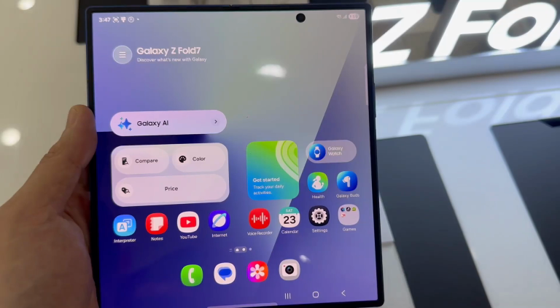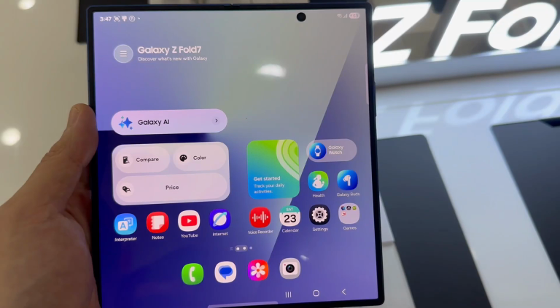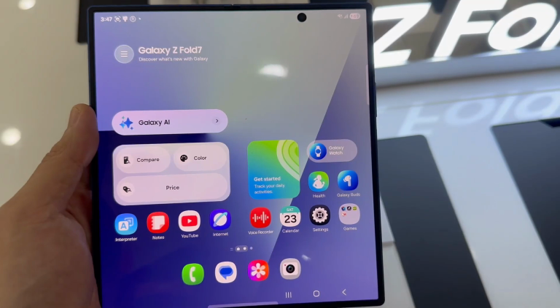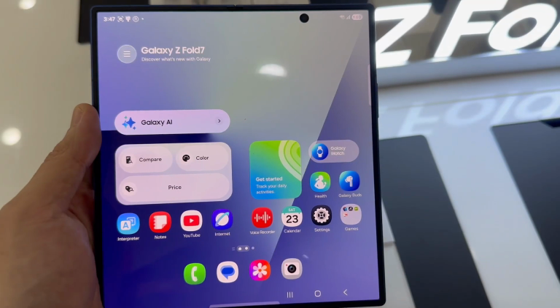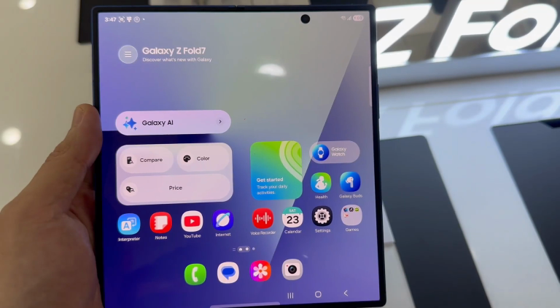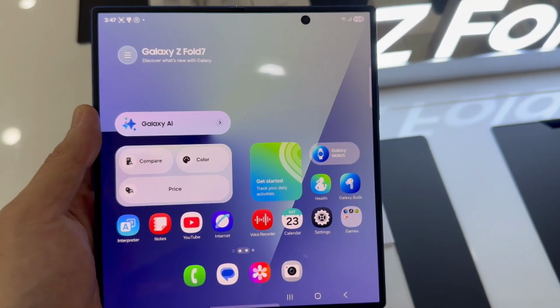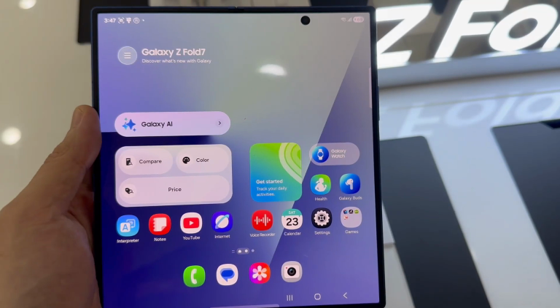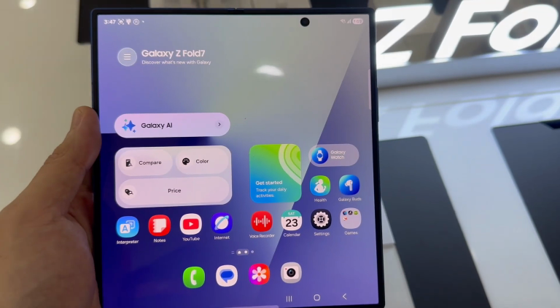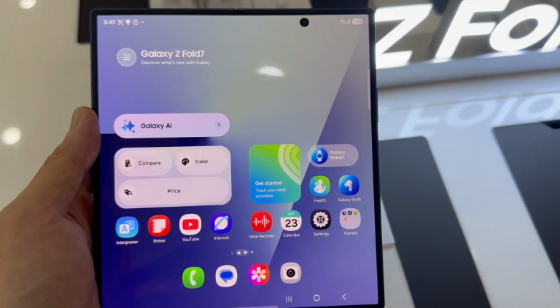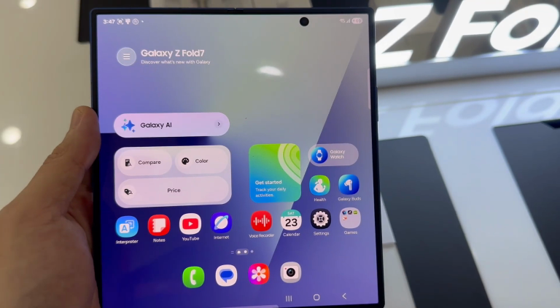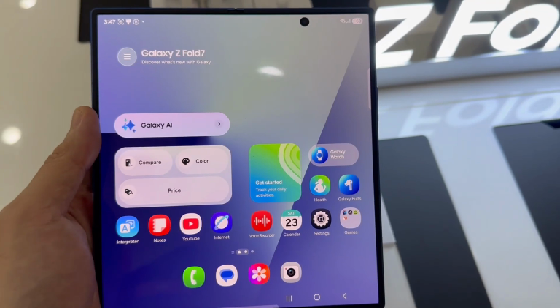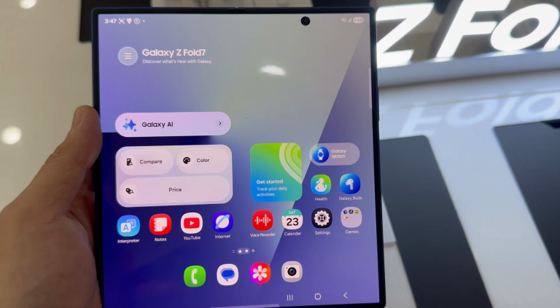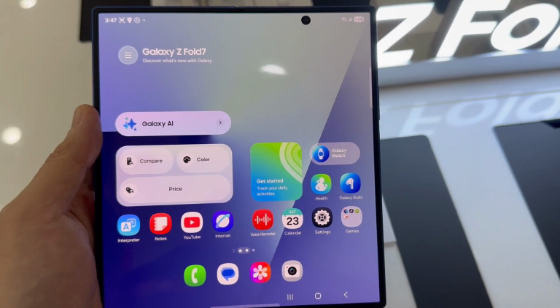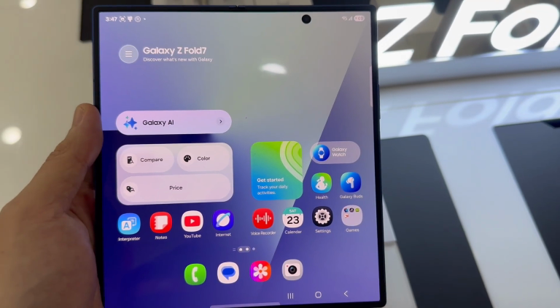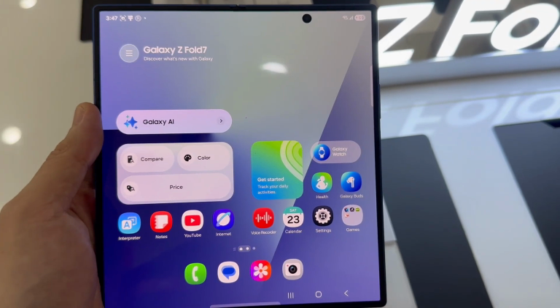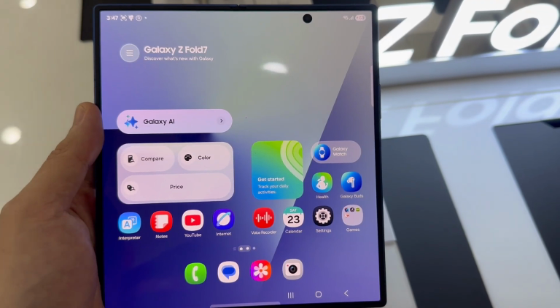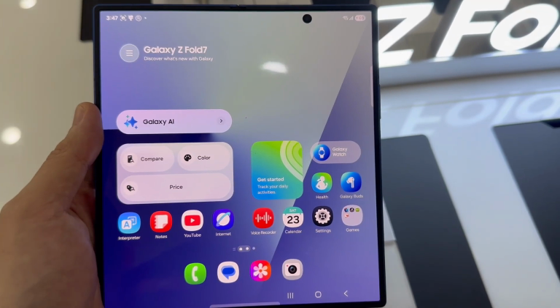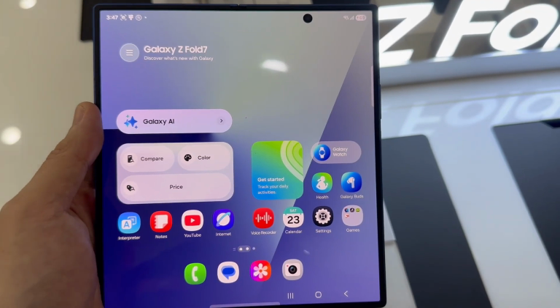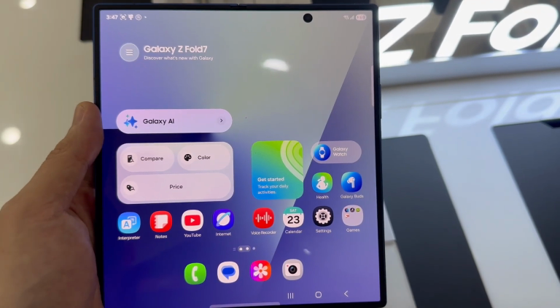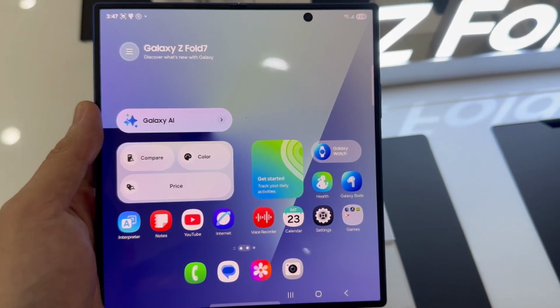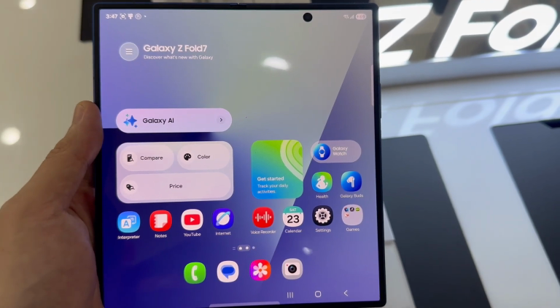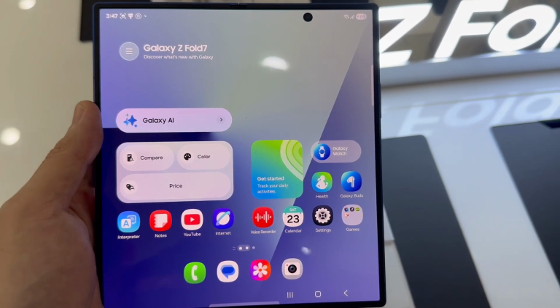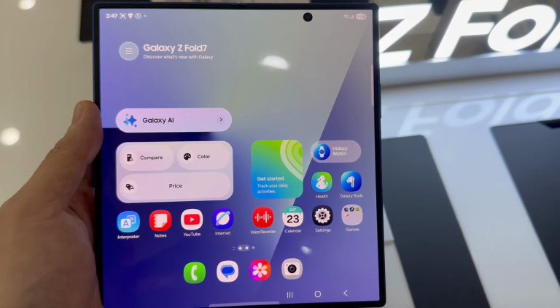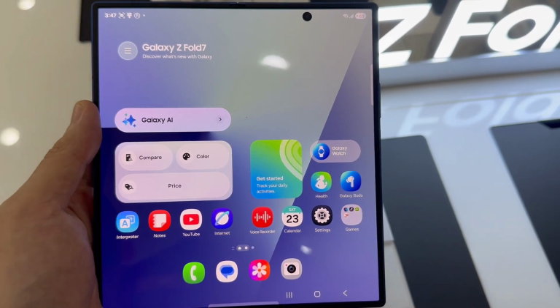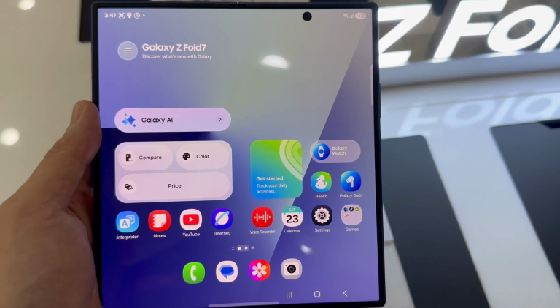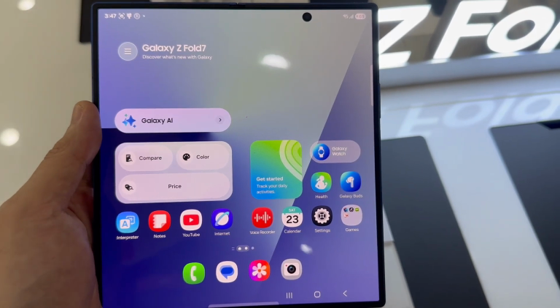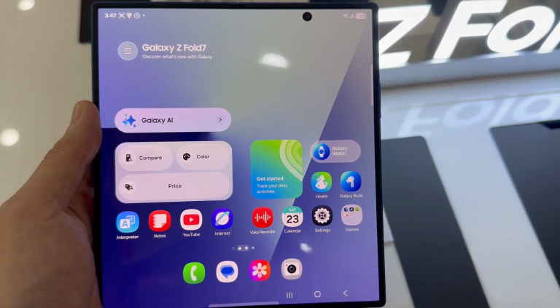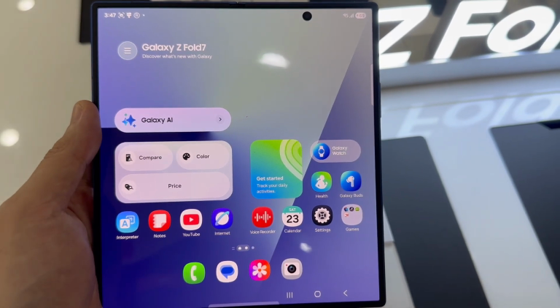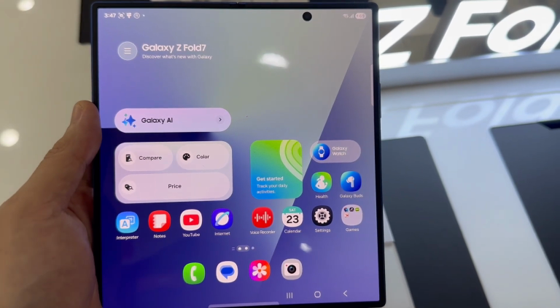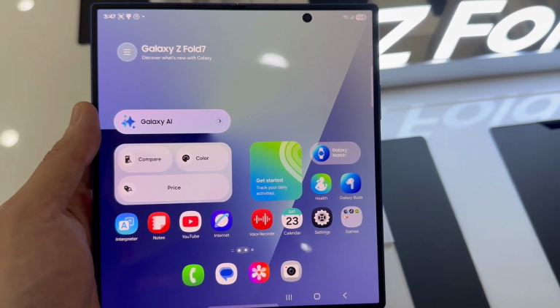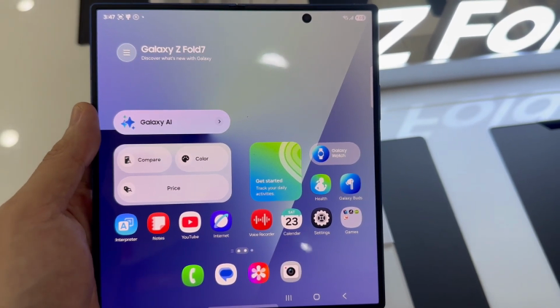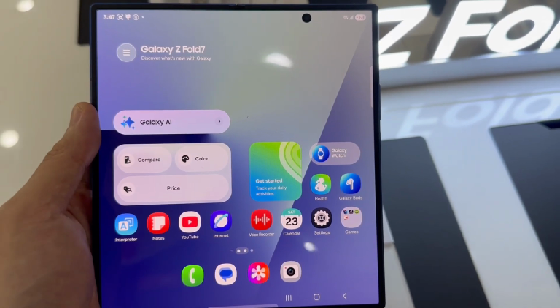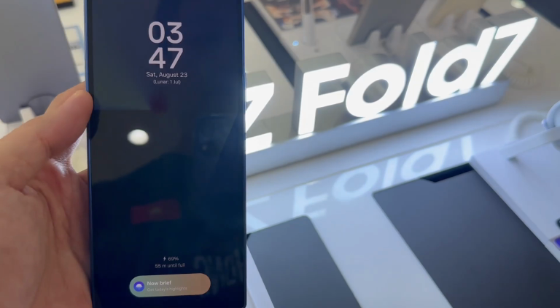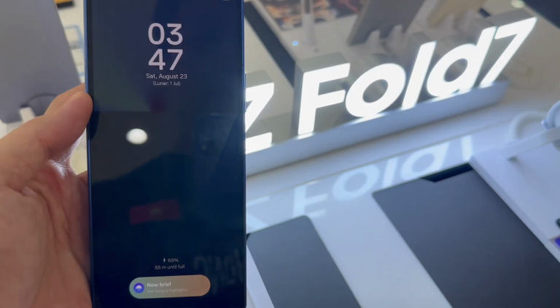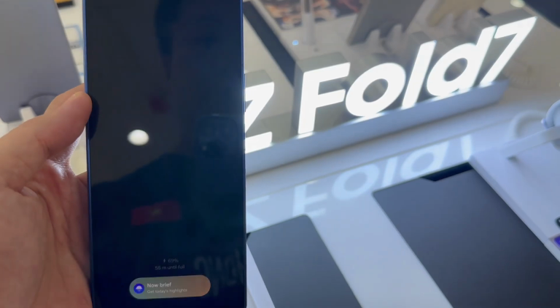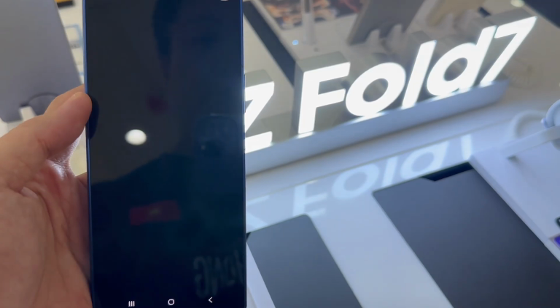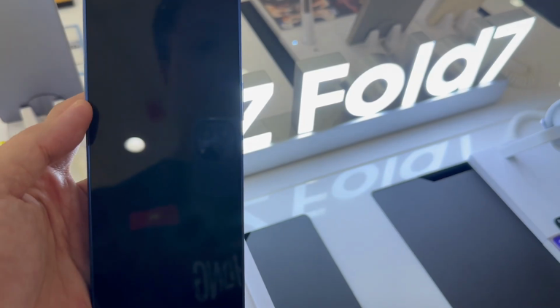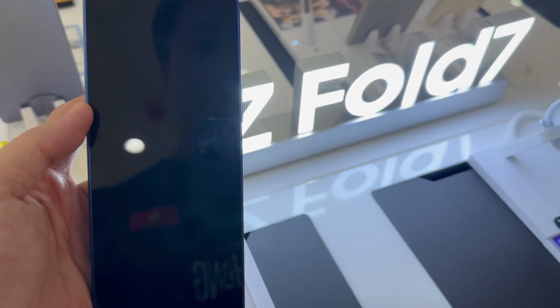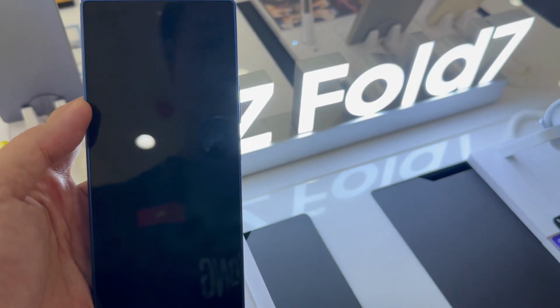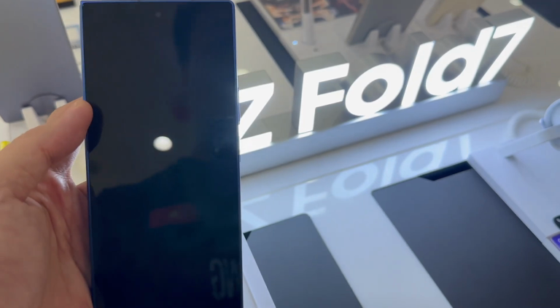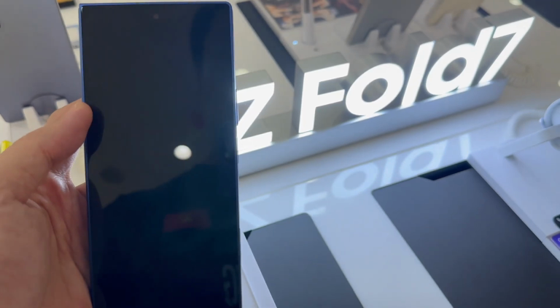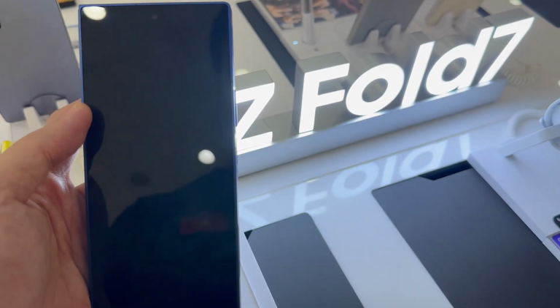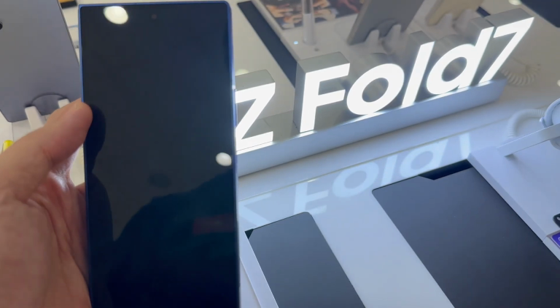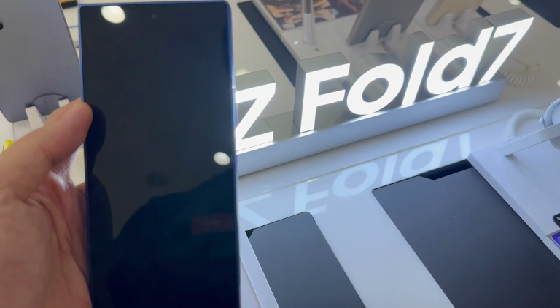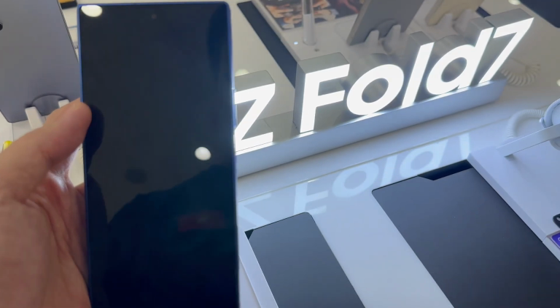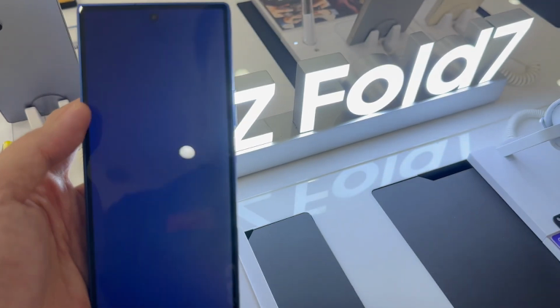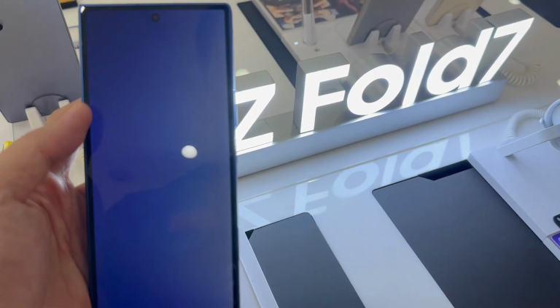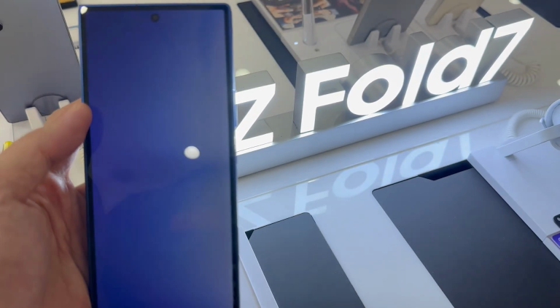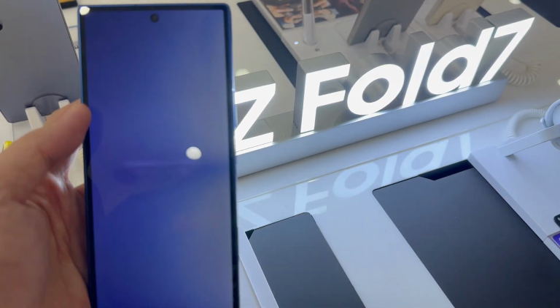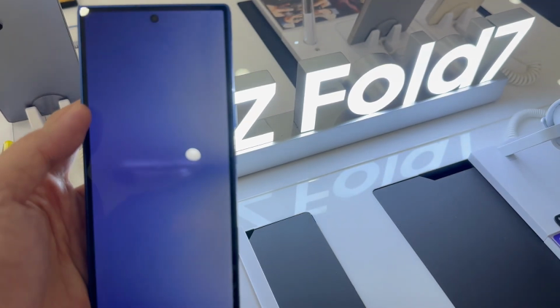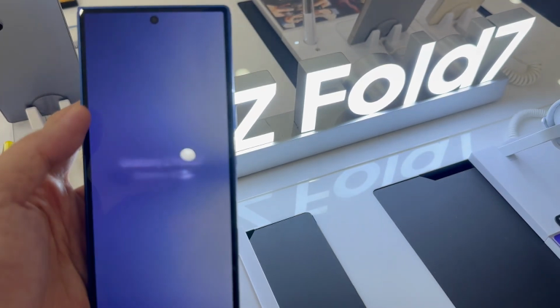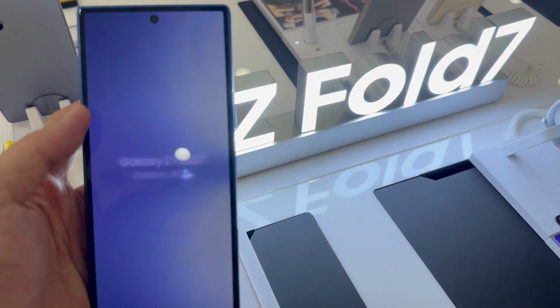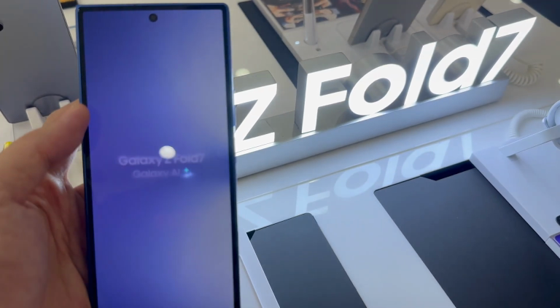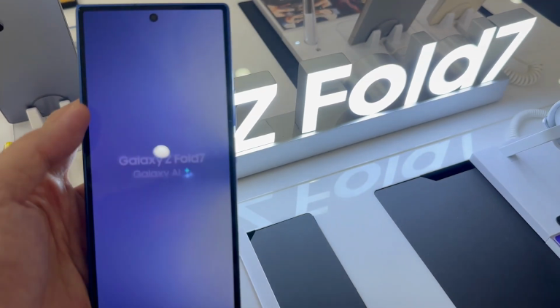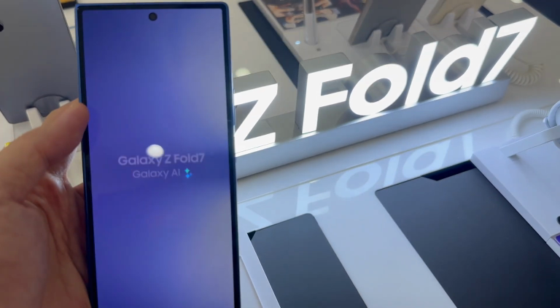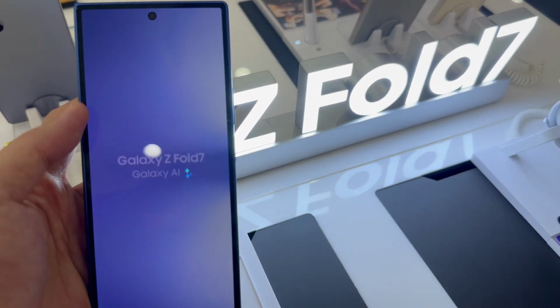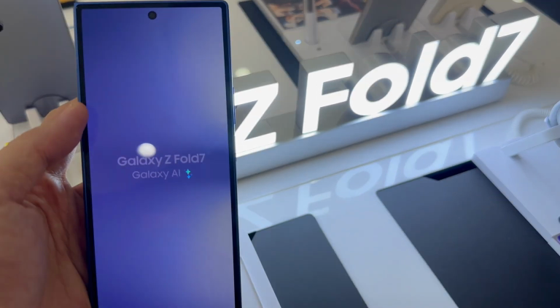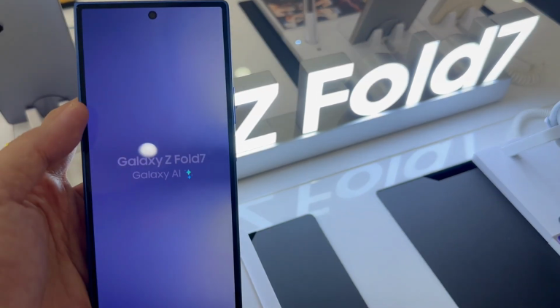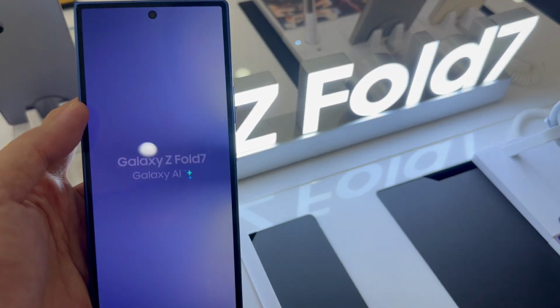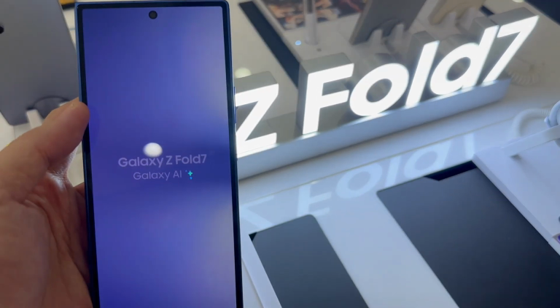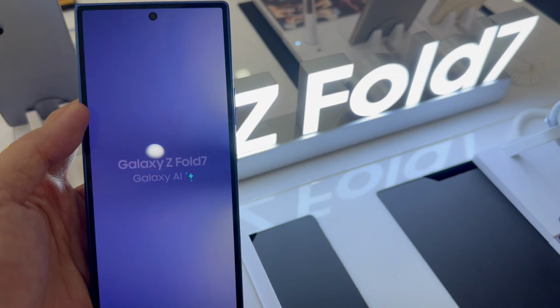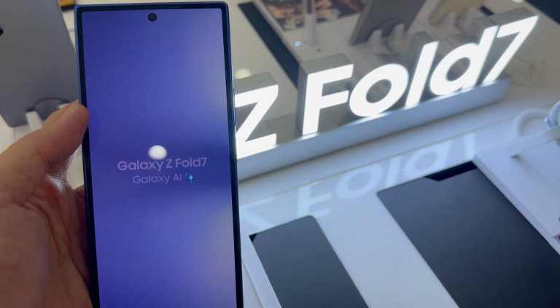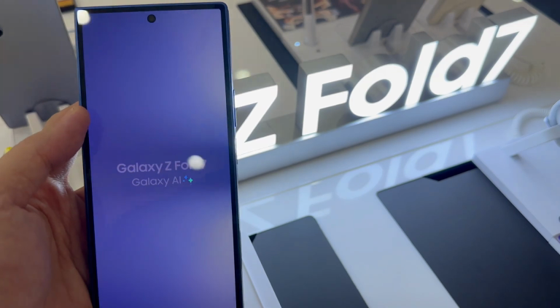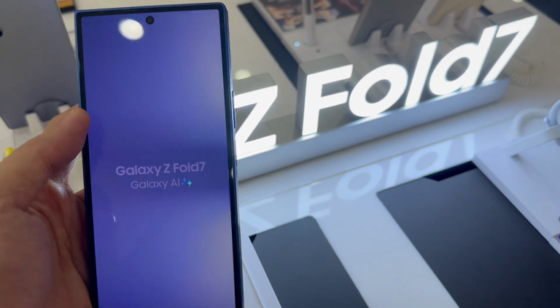In this video, I will show you how to take a screenshot on the Samsung Galaxy Z Fold 7 in a few different ways.